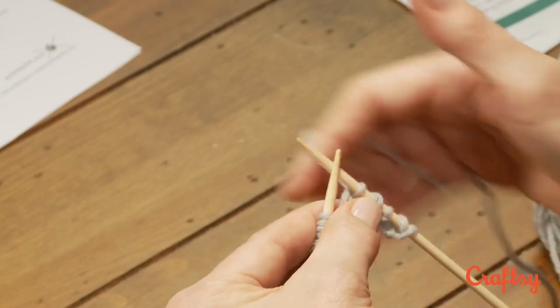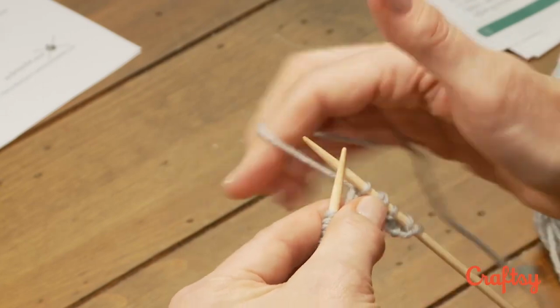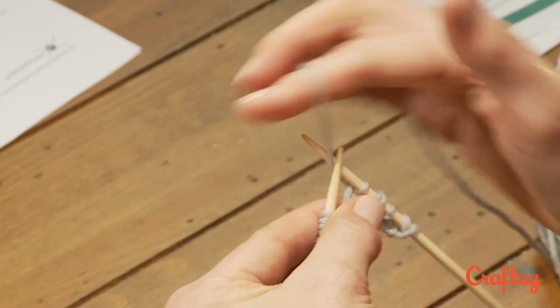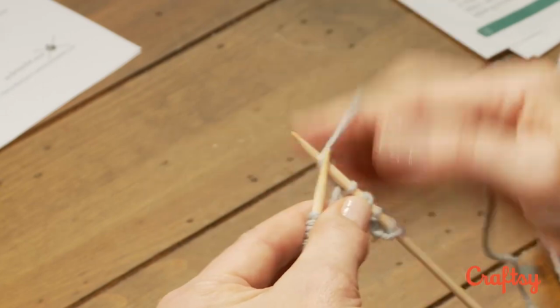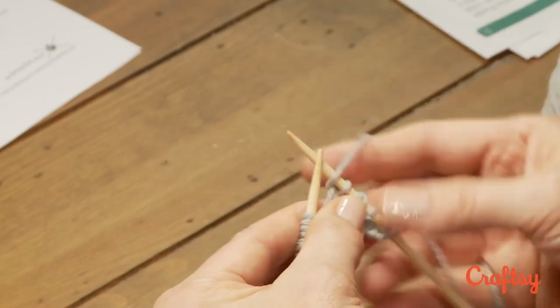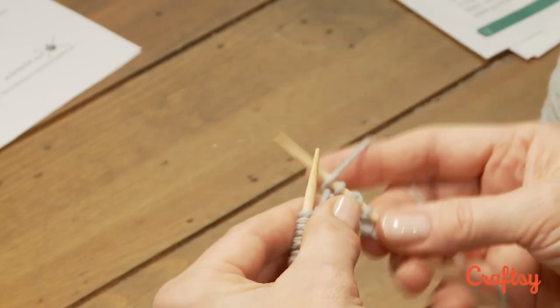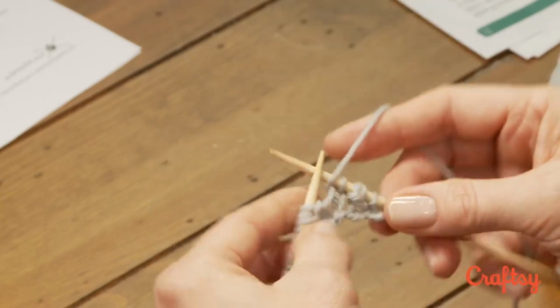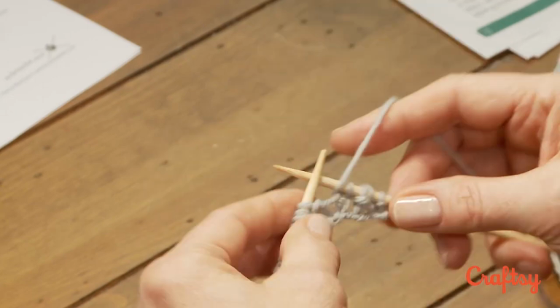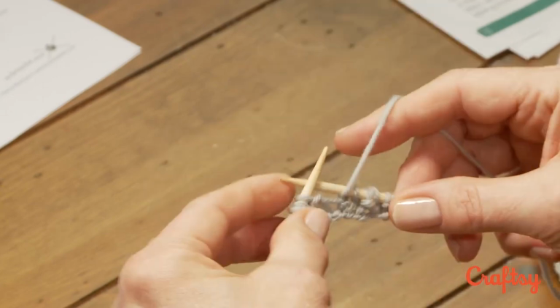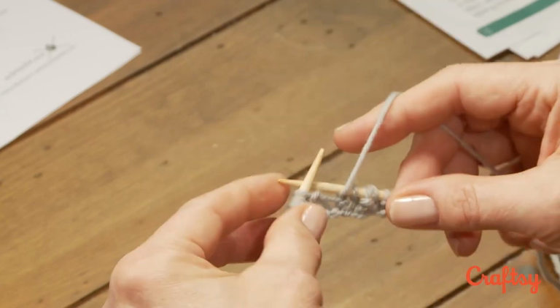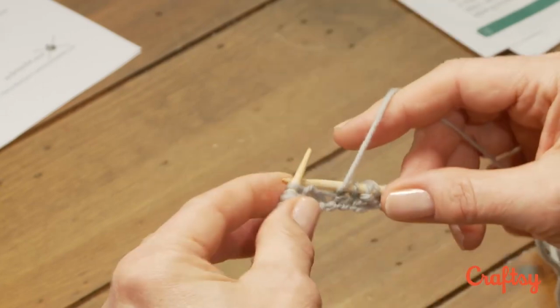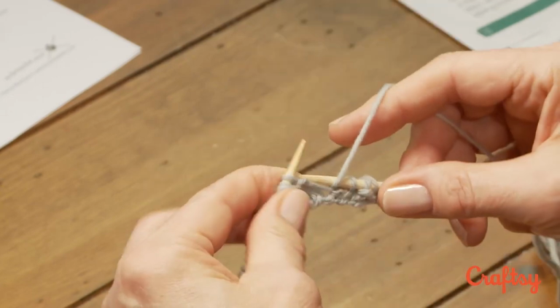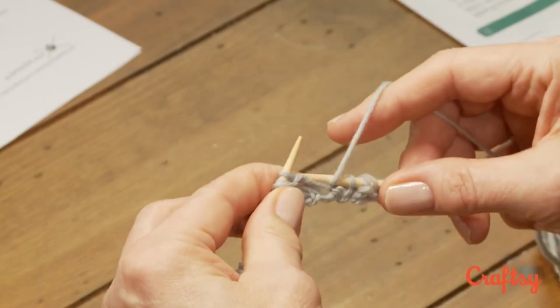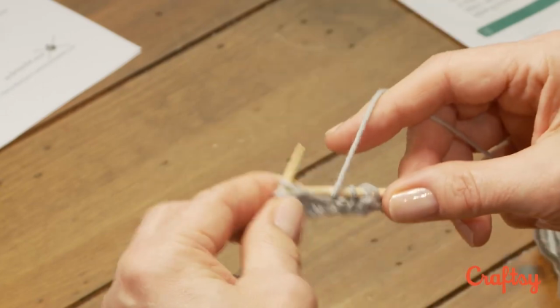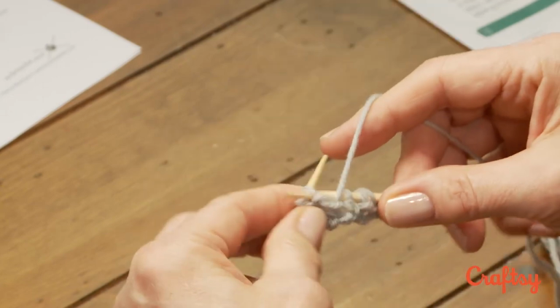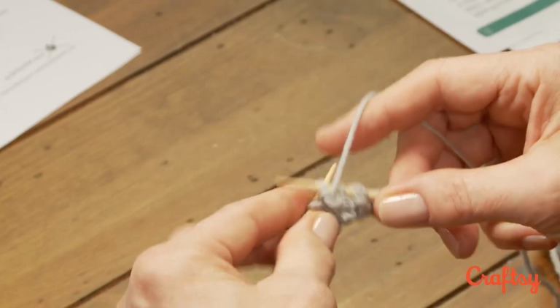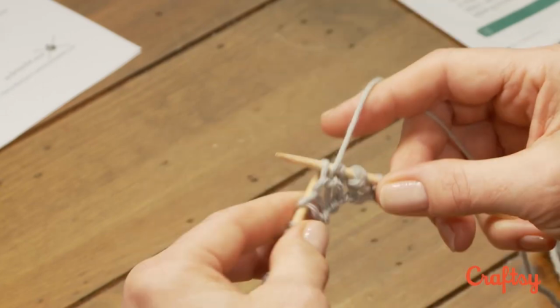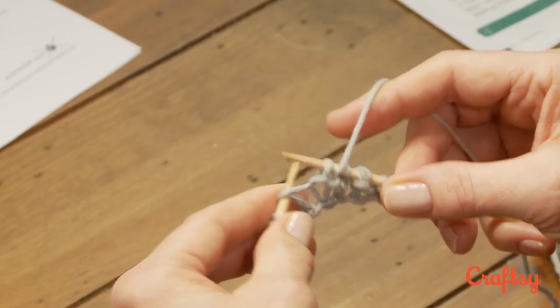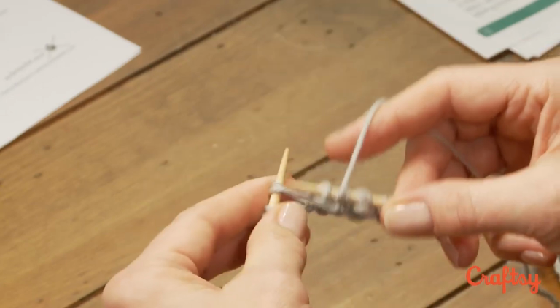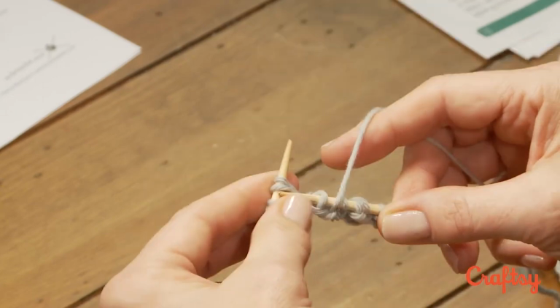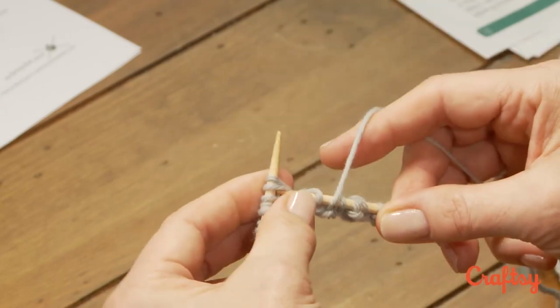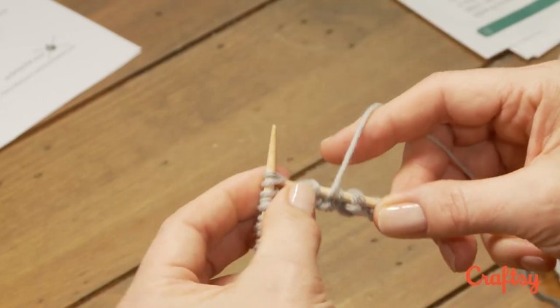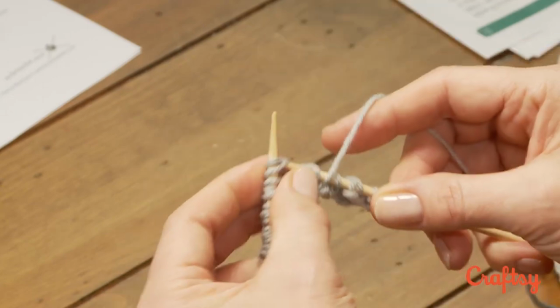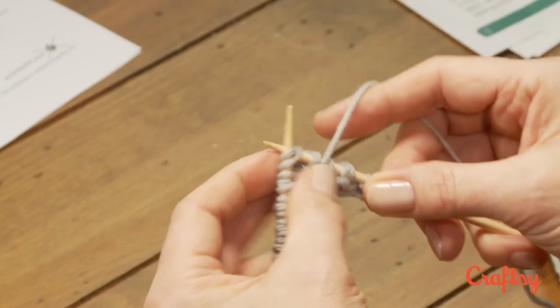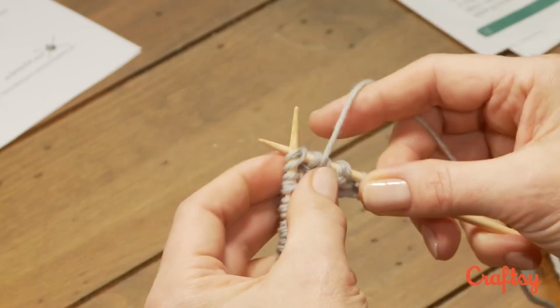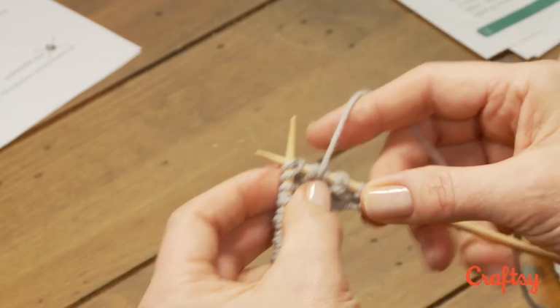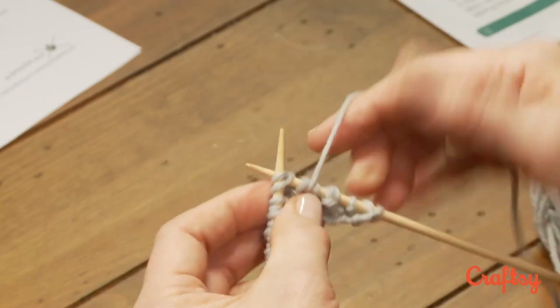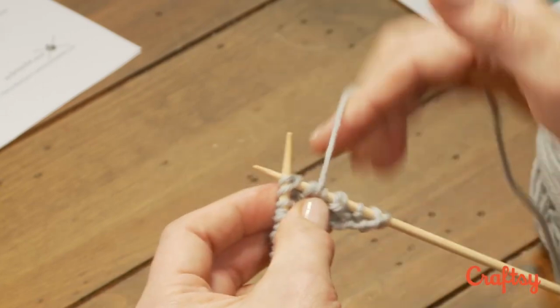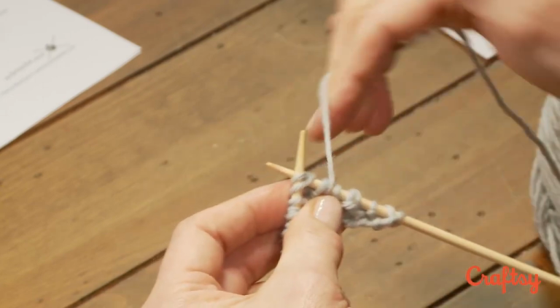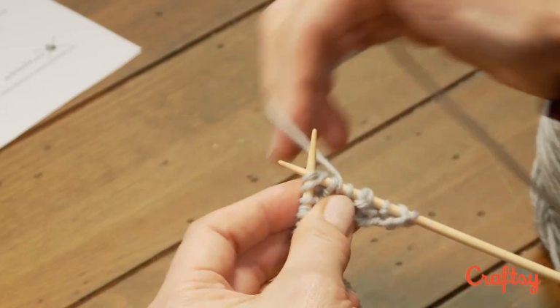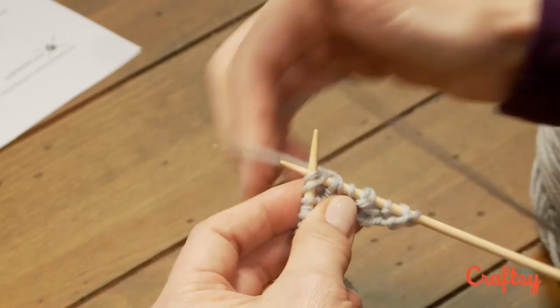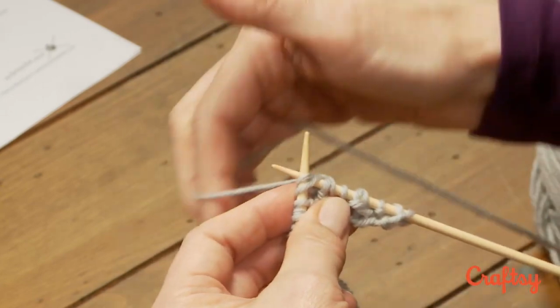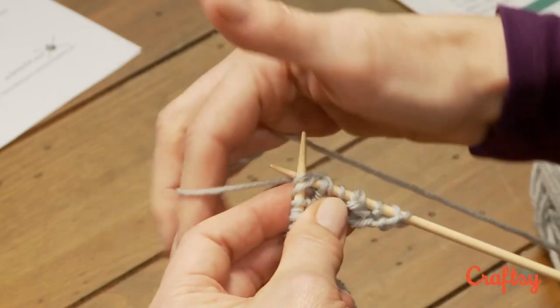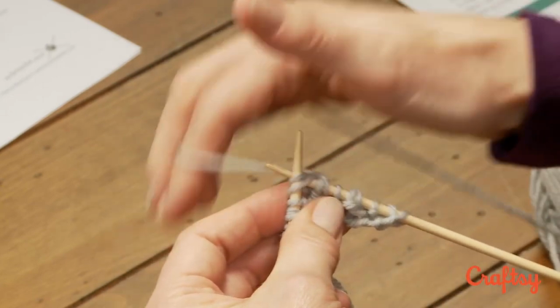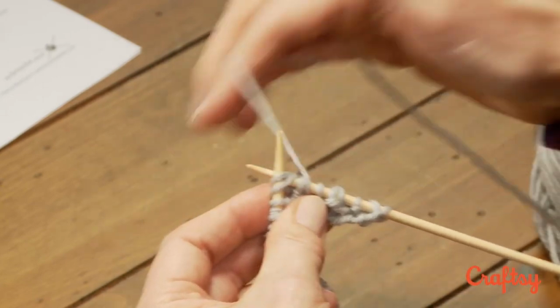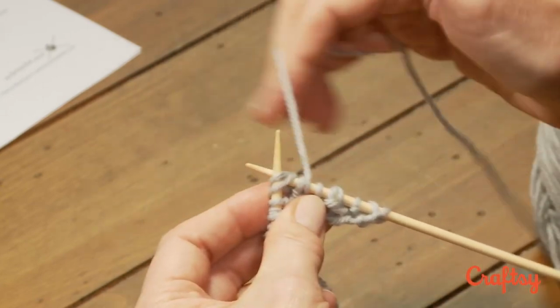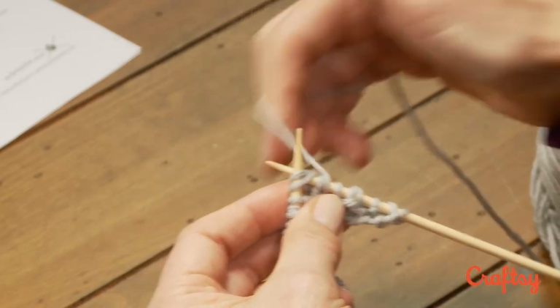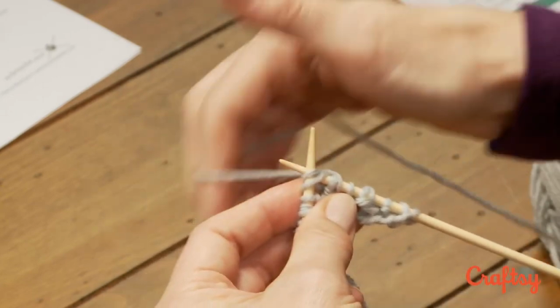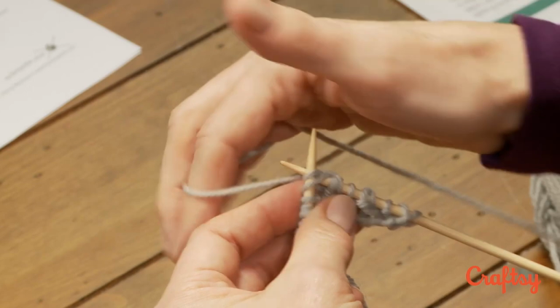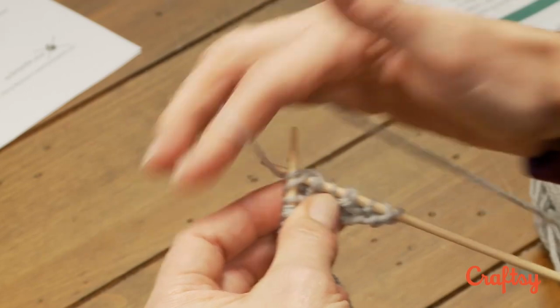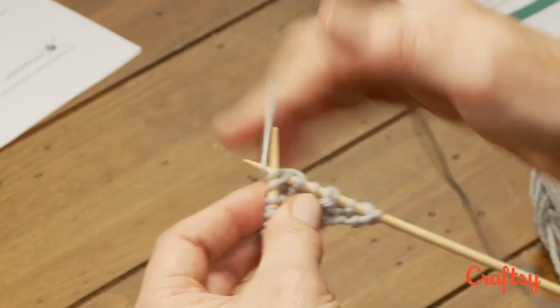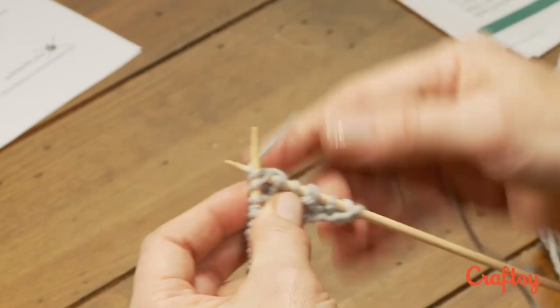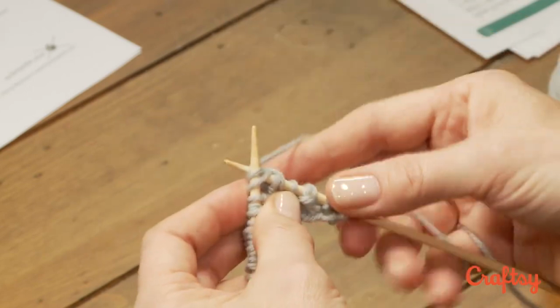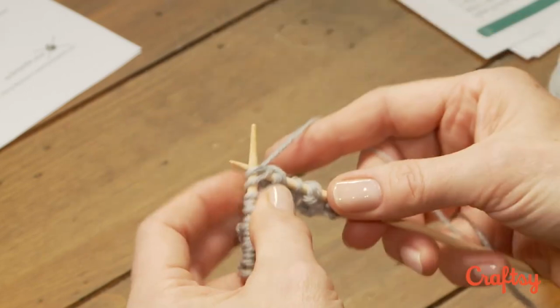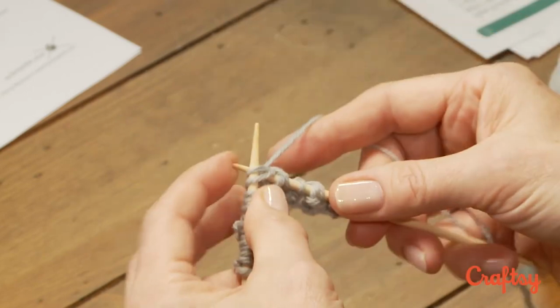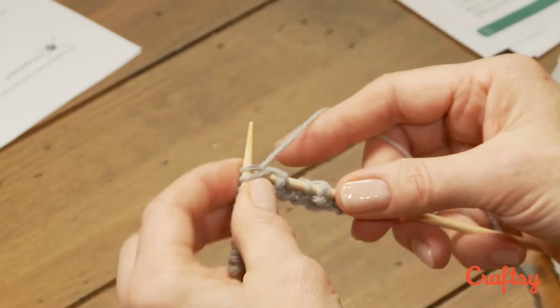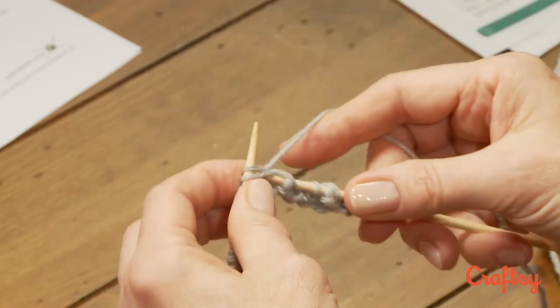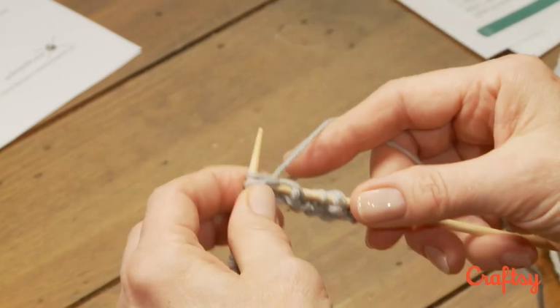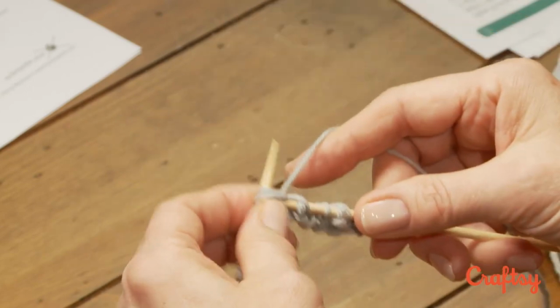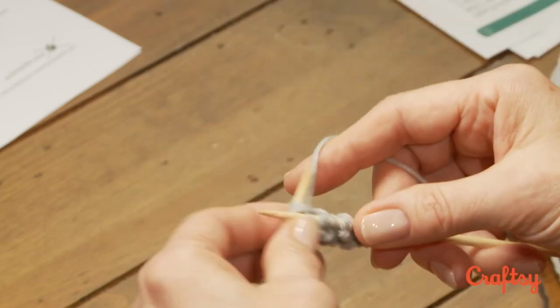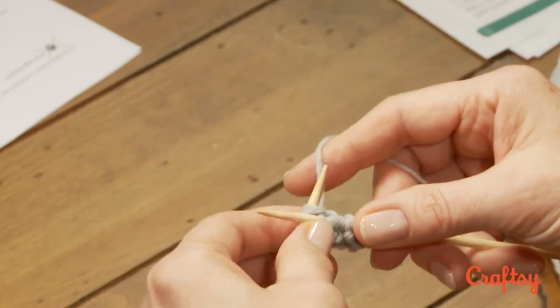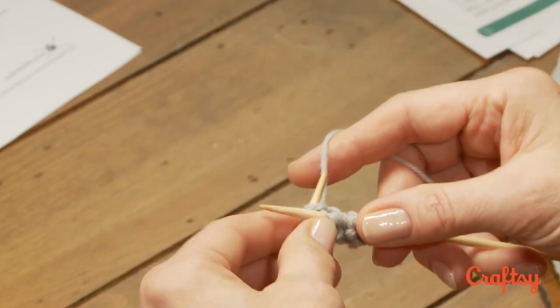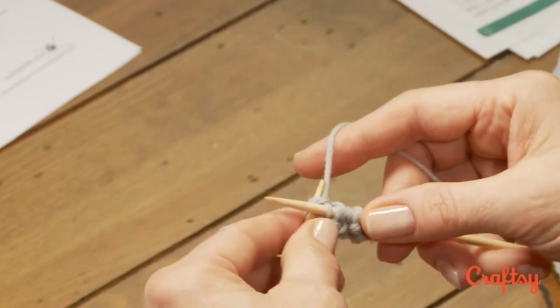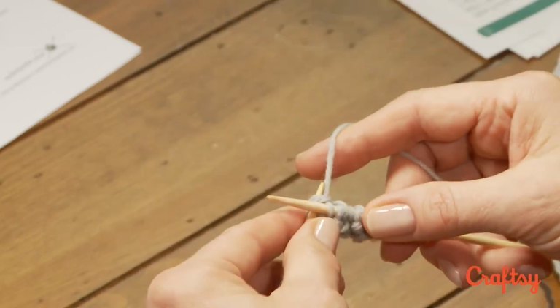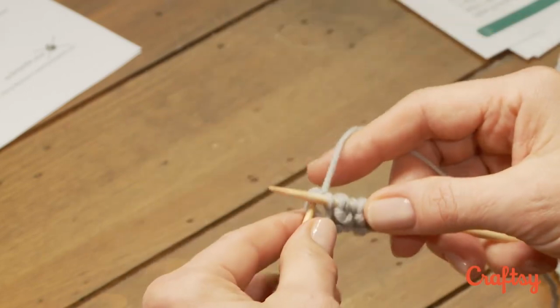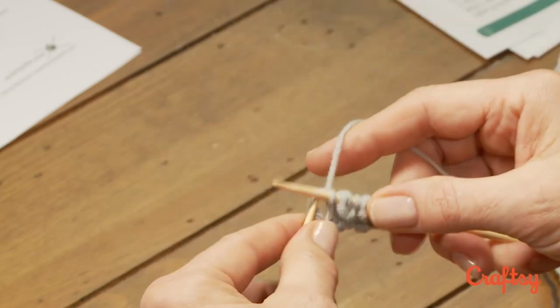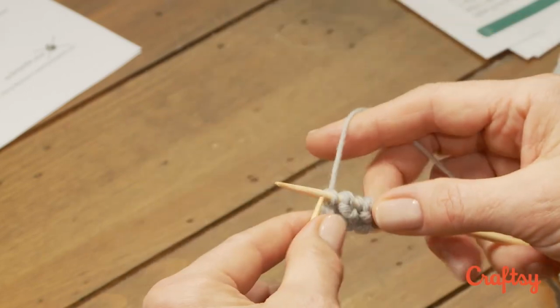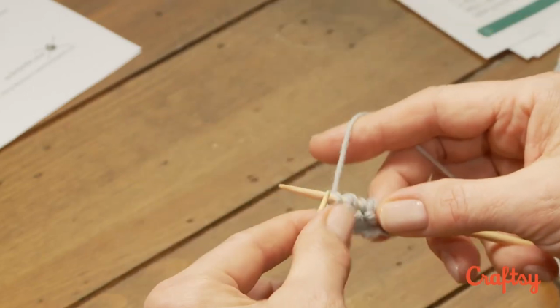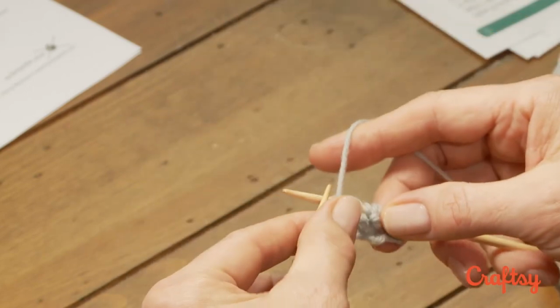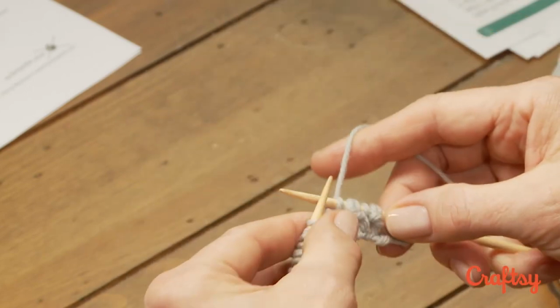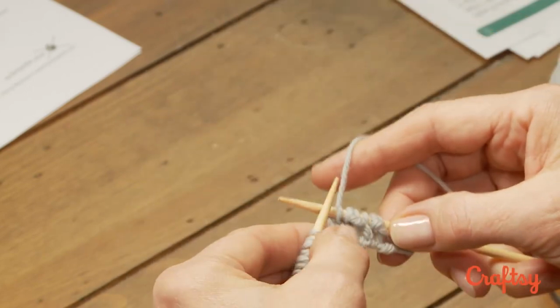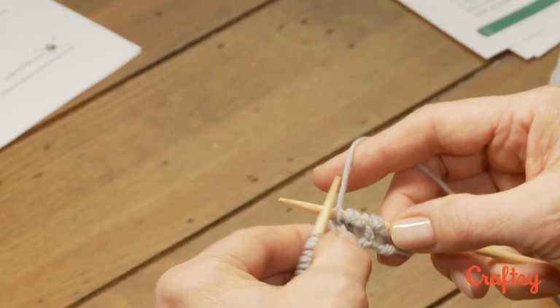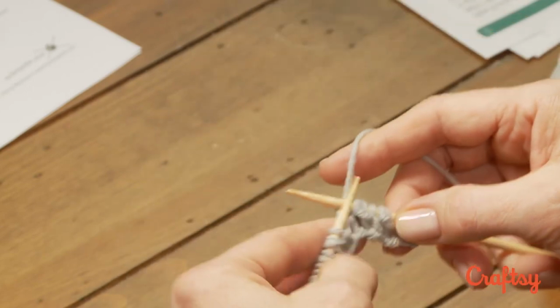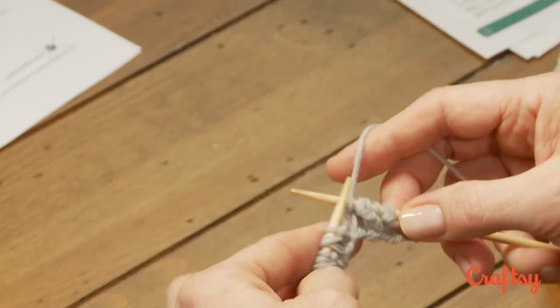Yarn forward, slip one, carry the yarn over, and brioche knit. You do that for the entire row.